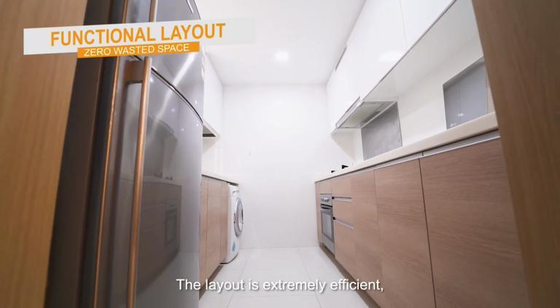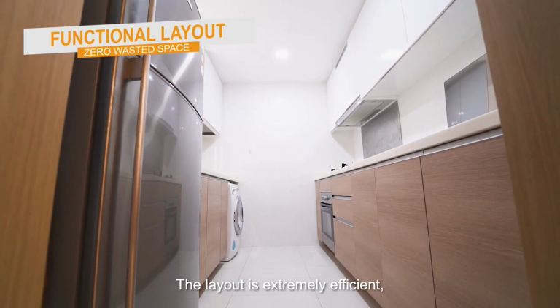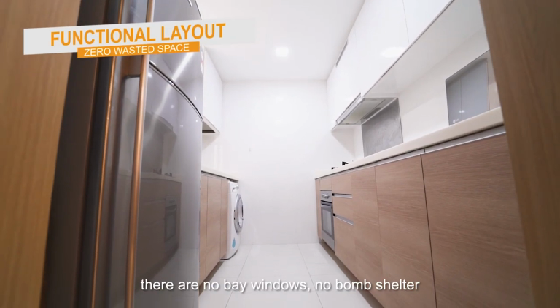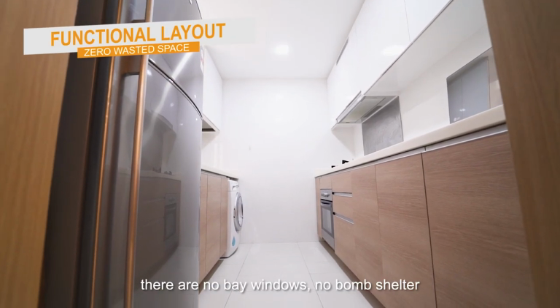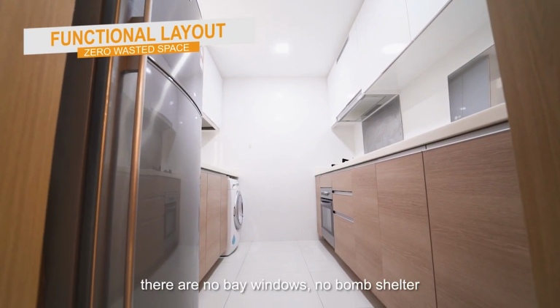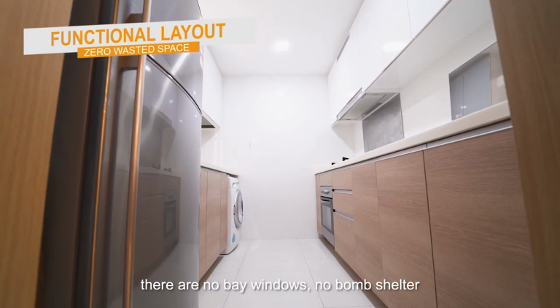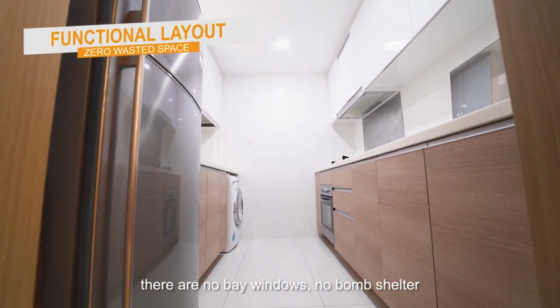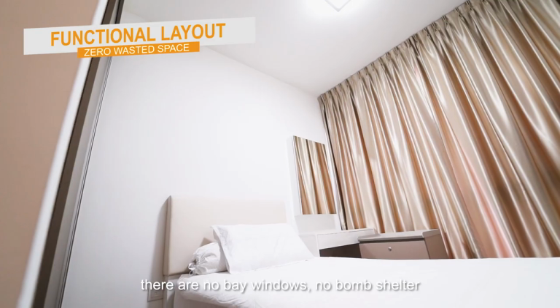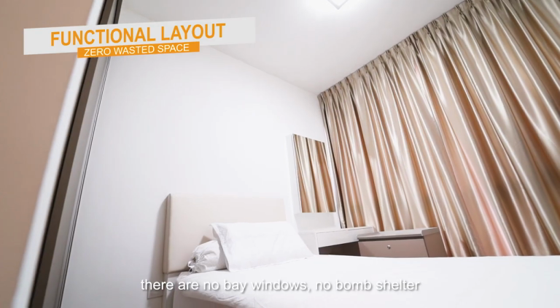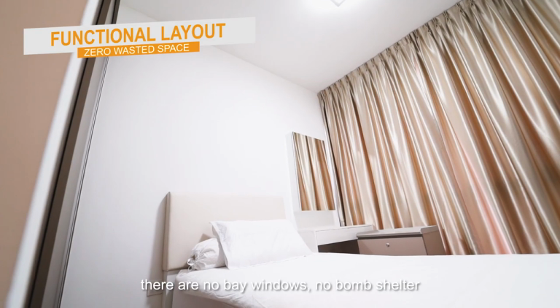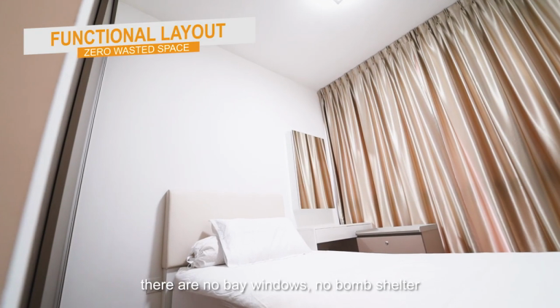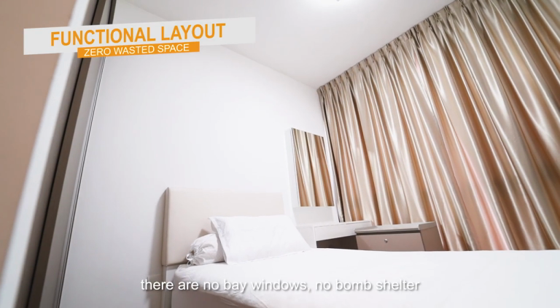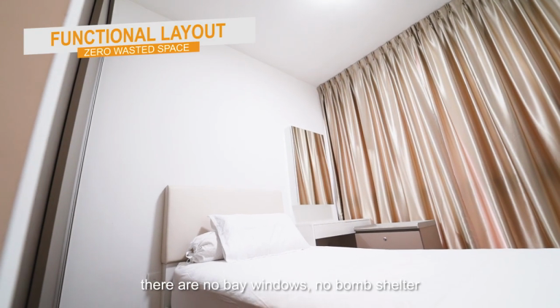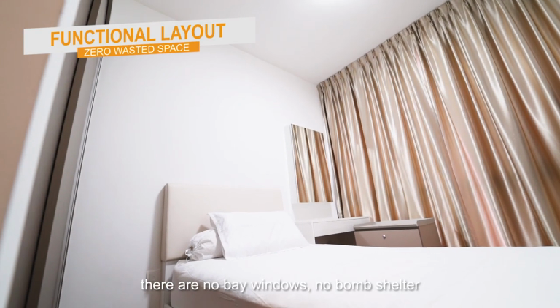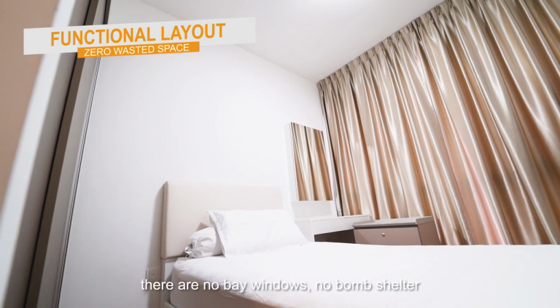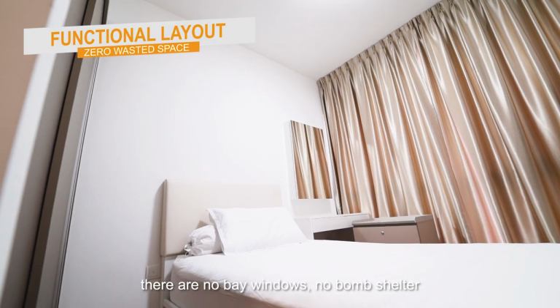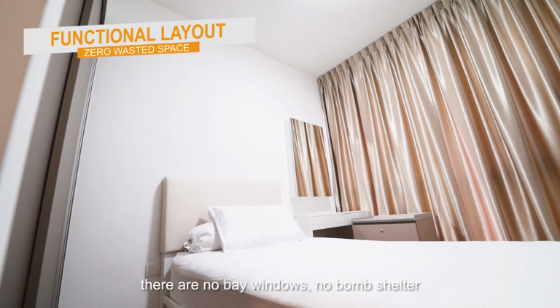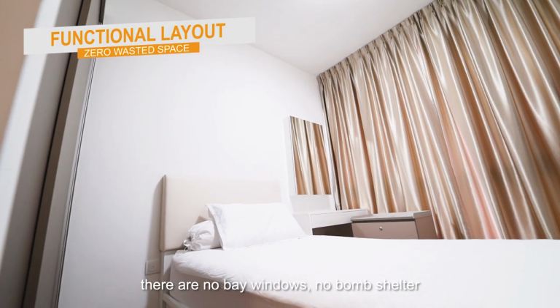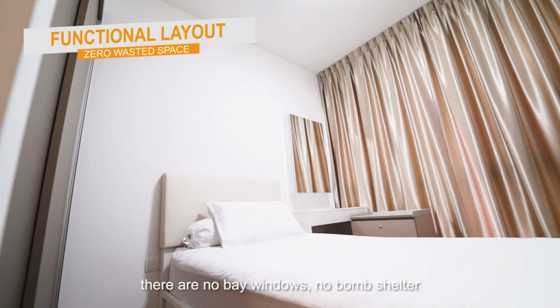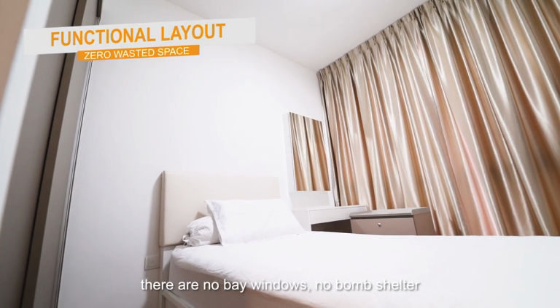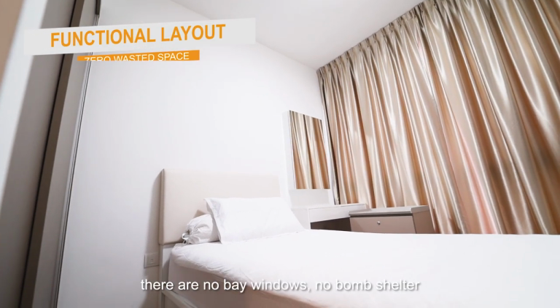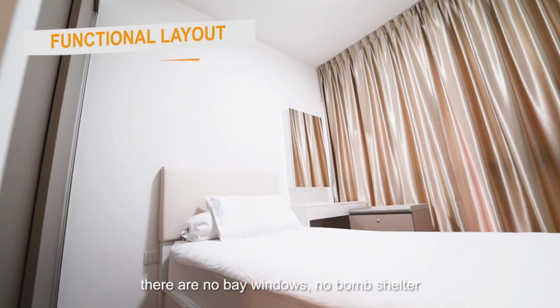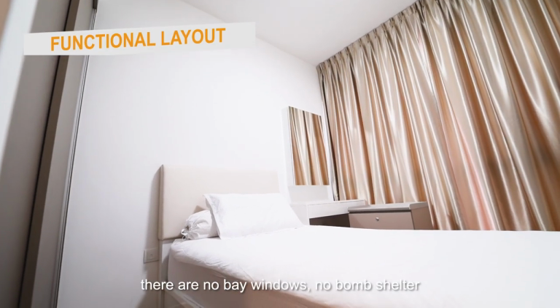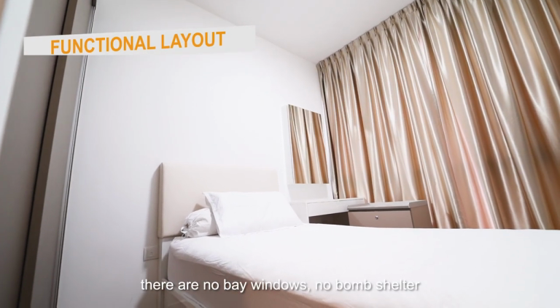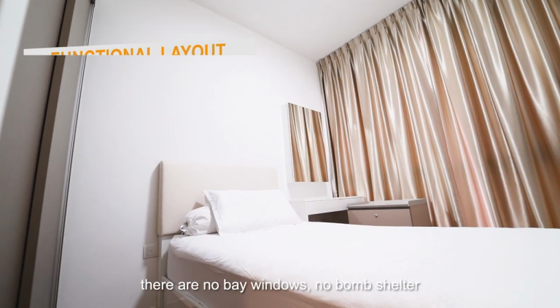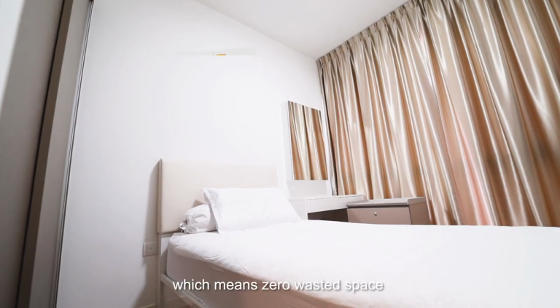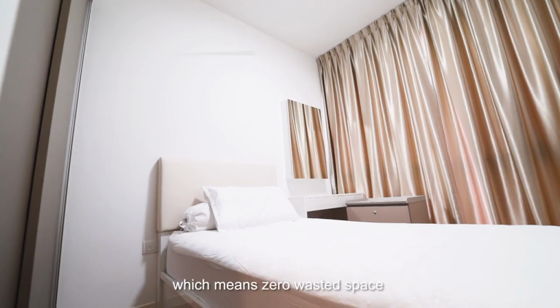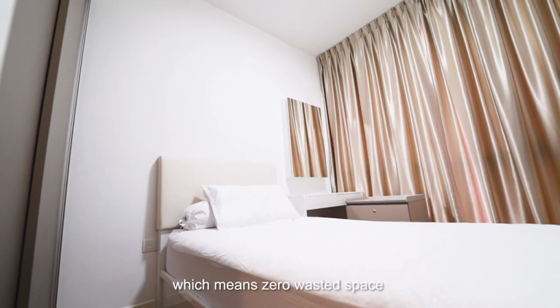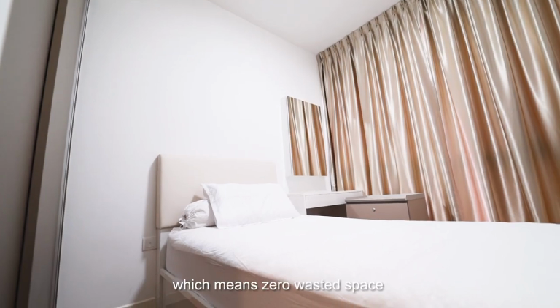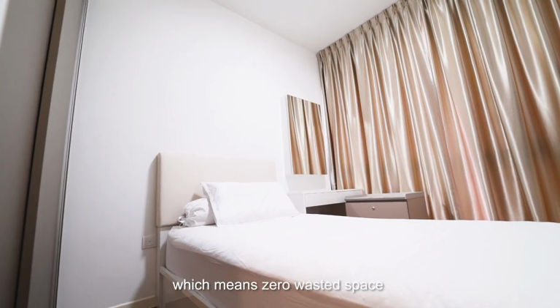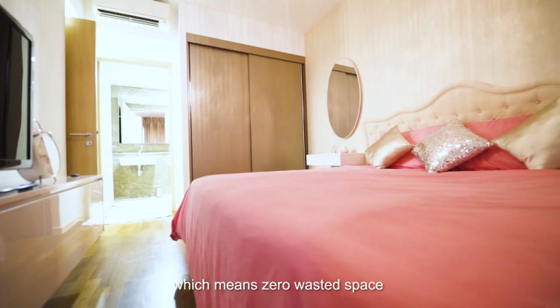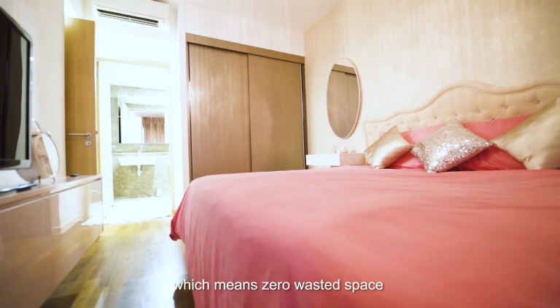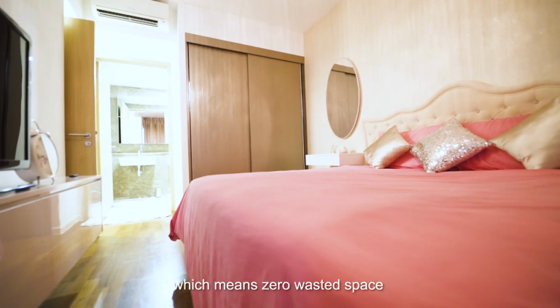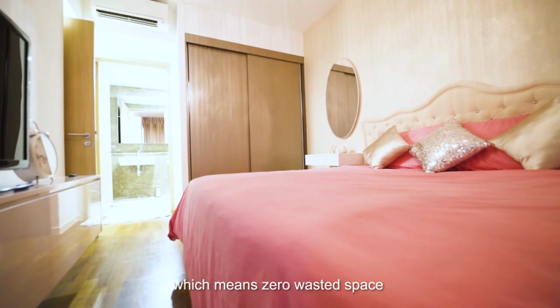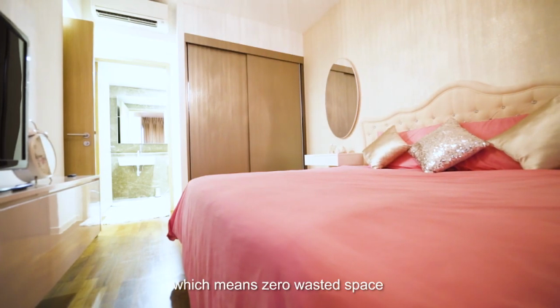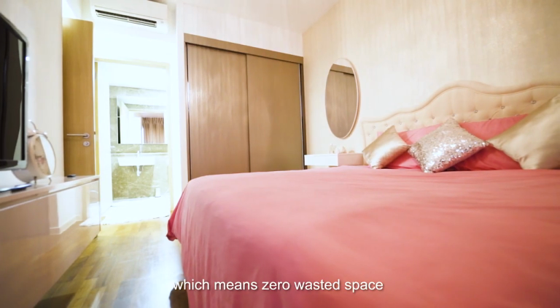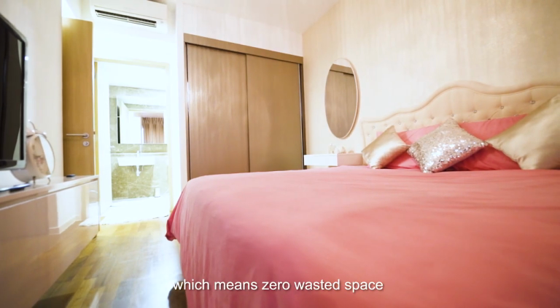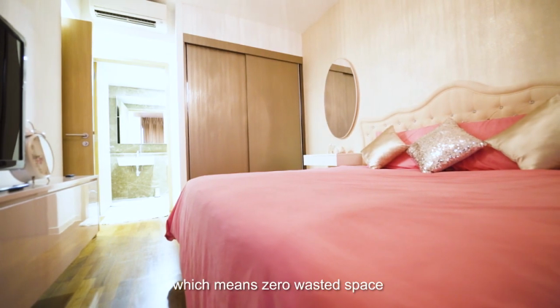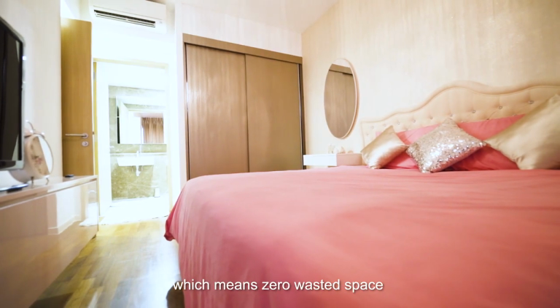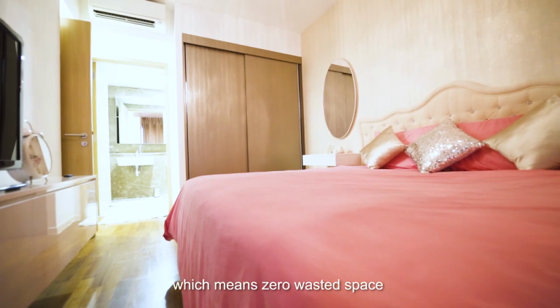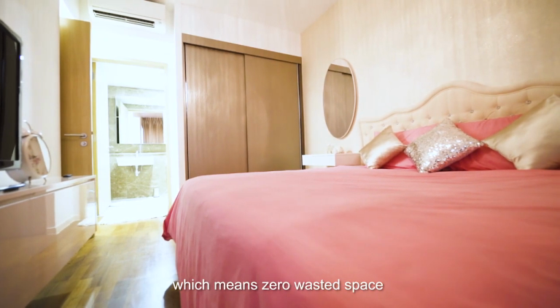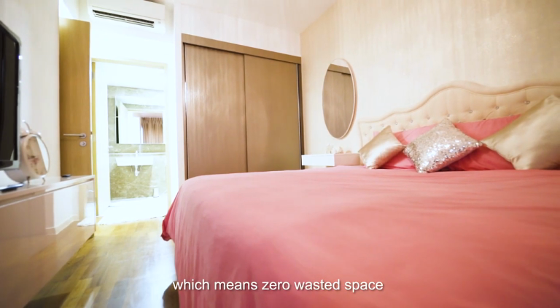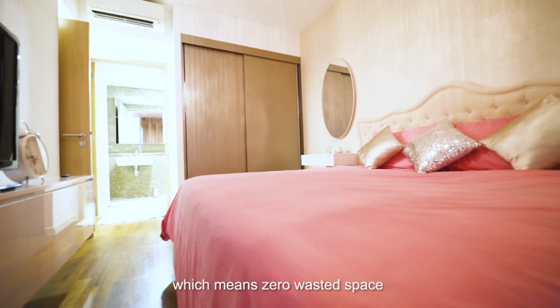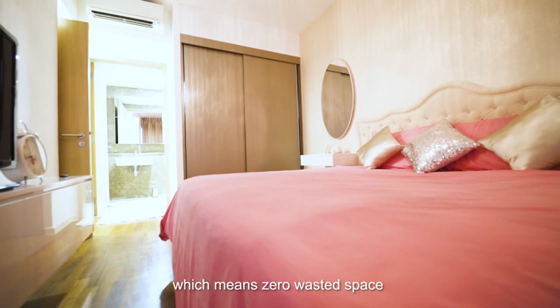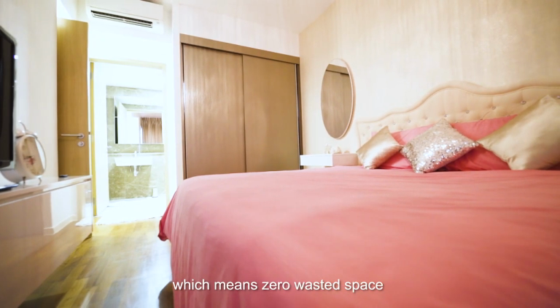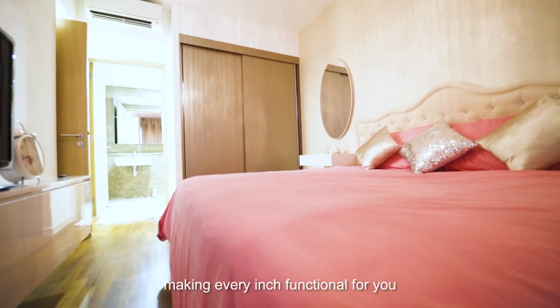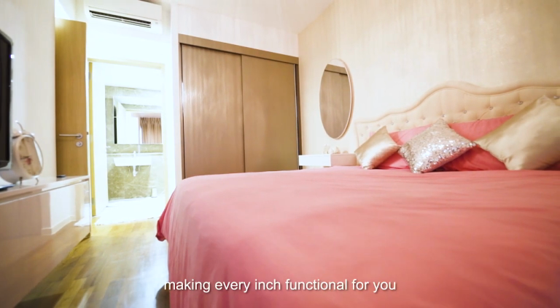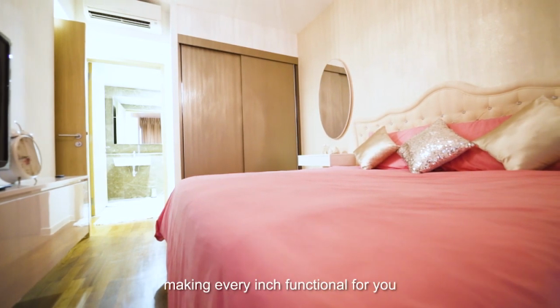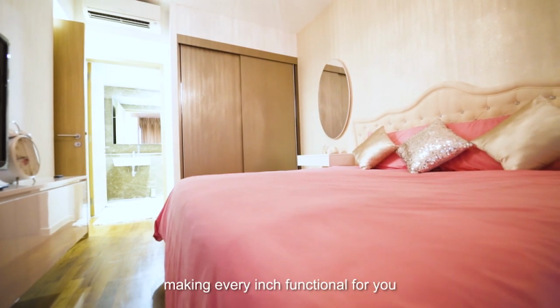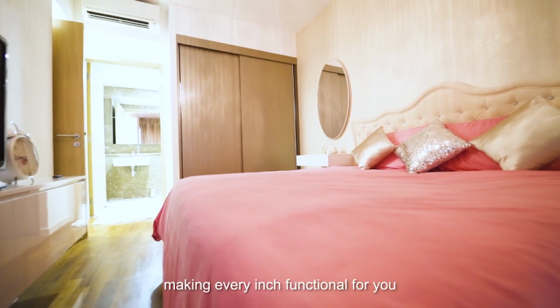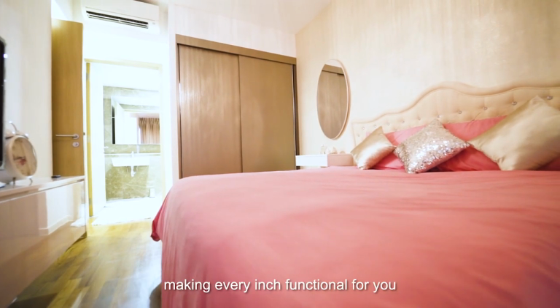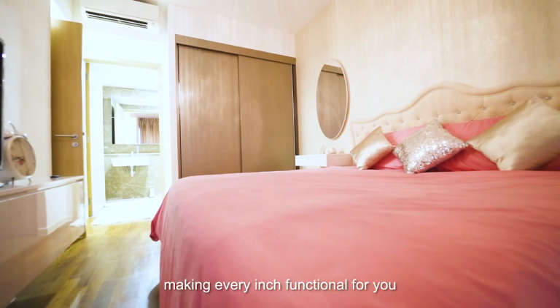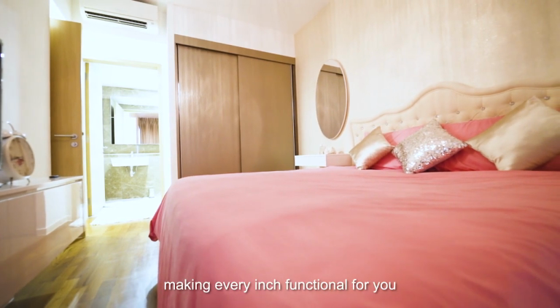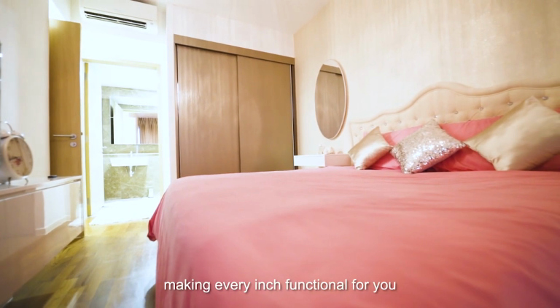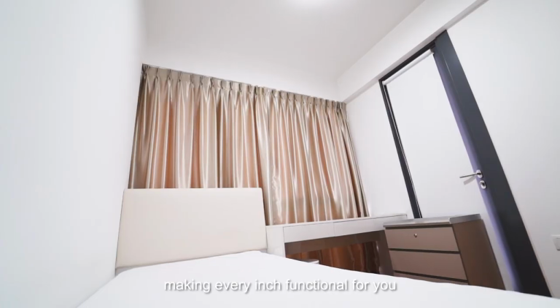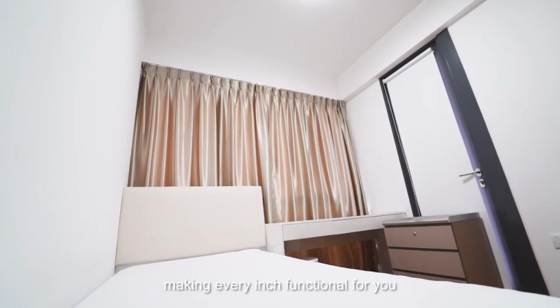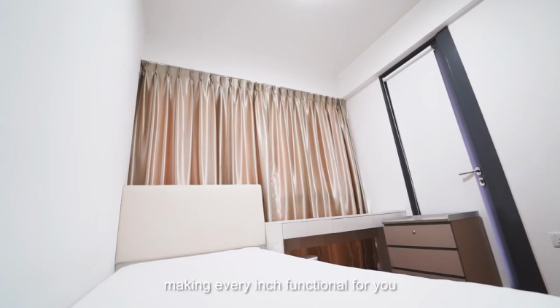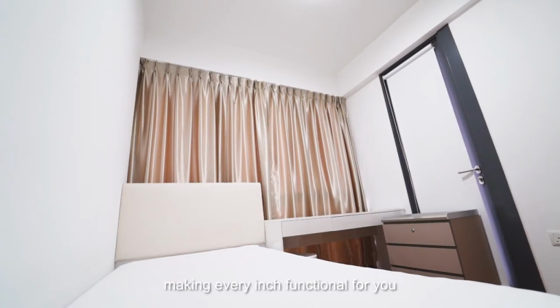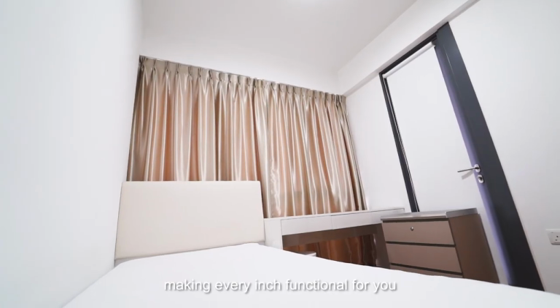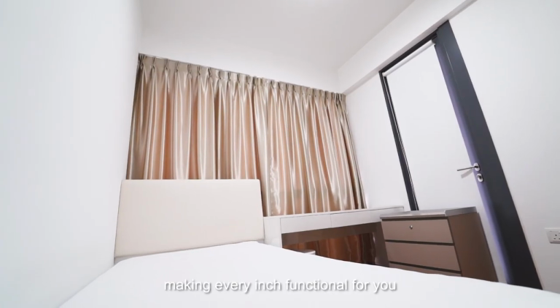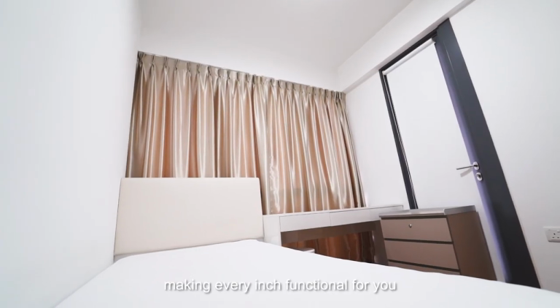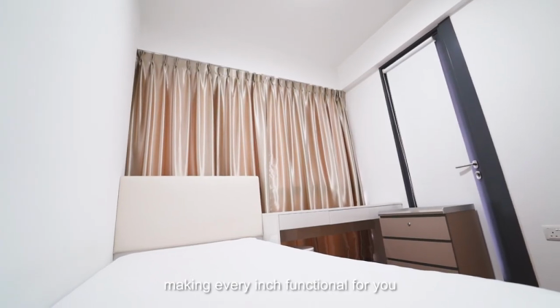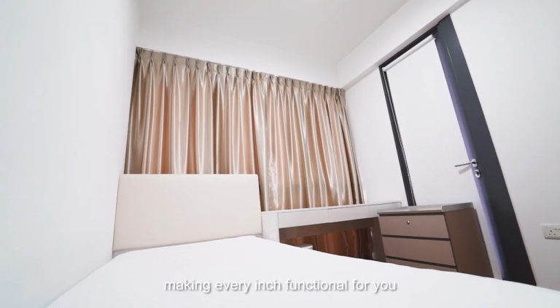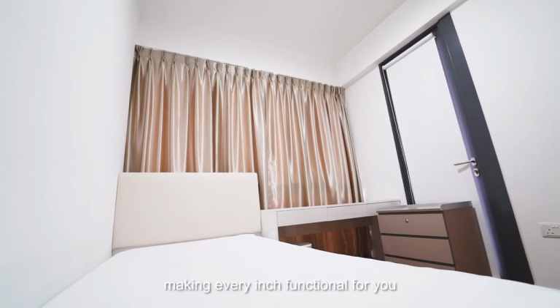There are no bay windows nor bomb shelter, which means zero wasted space, making every inch functional for you.